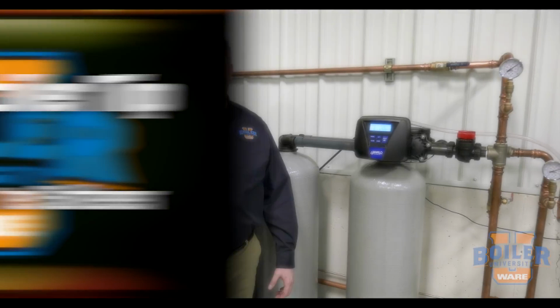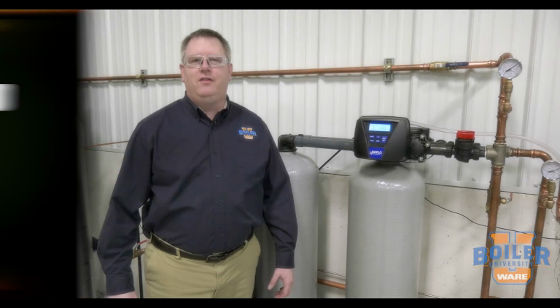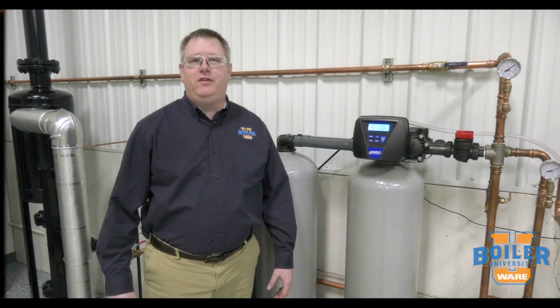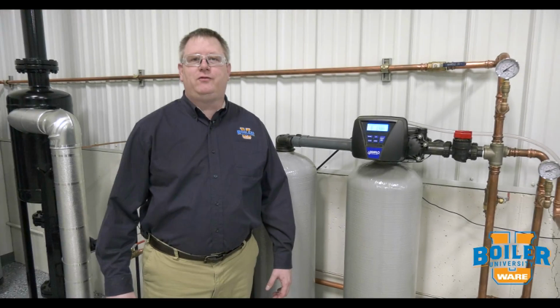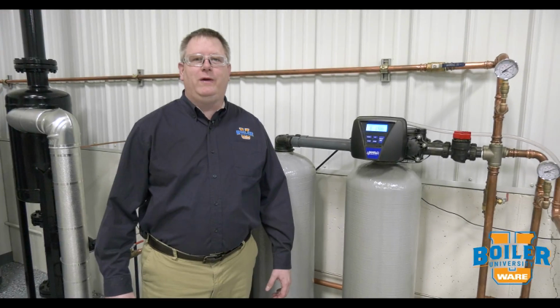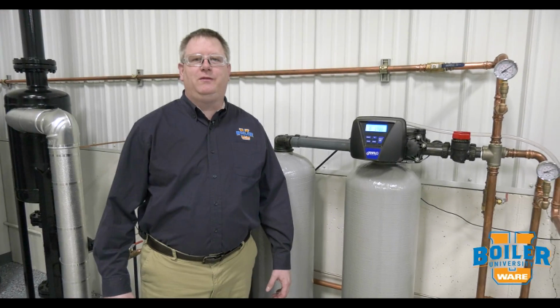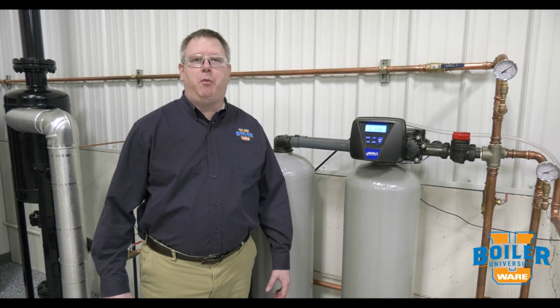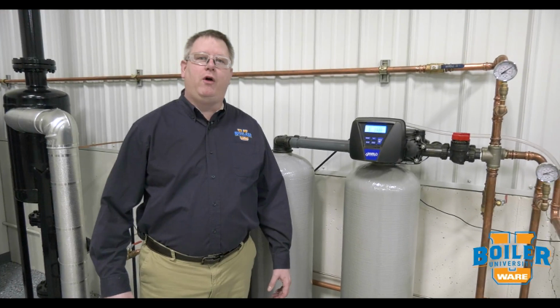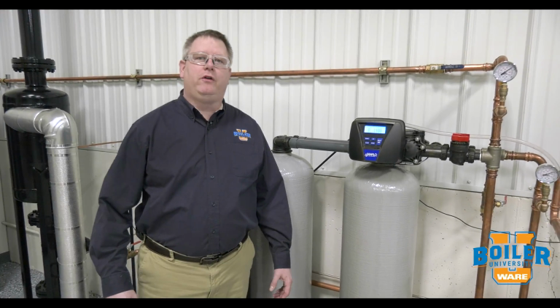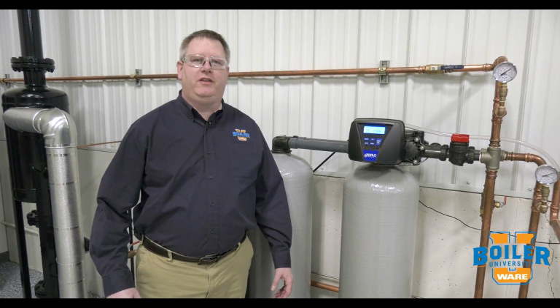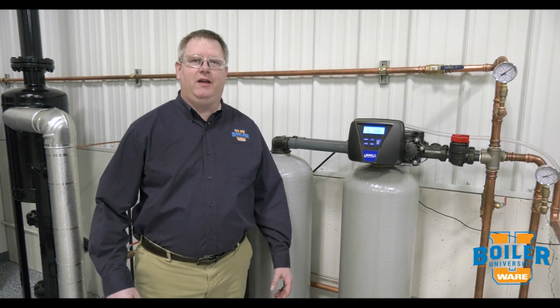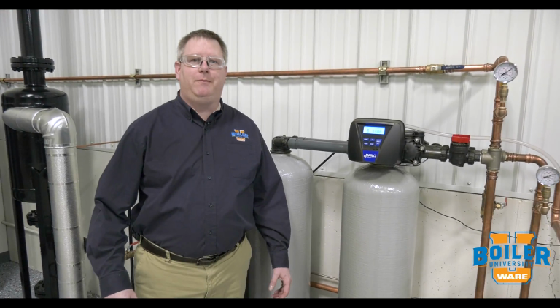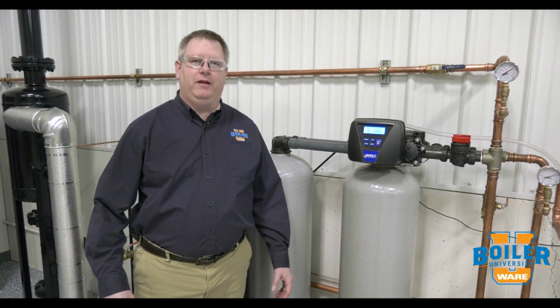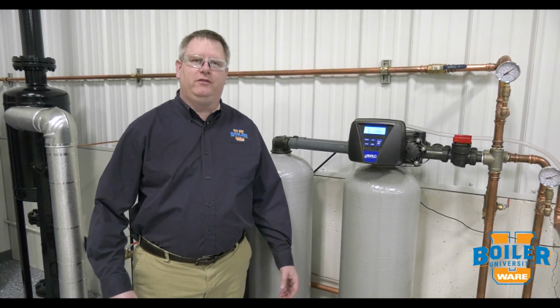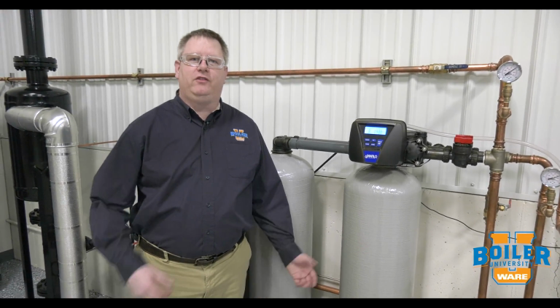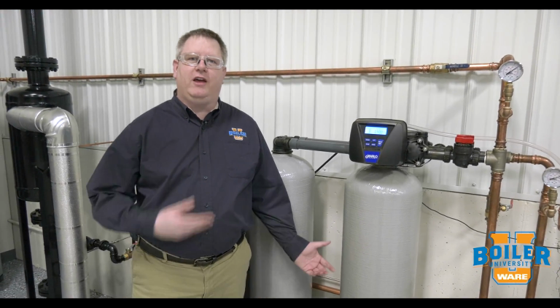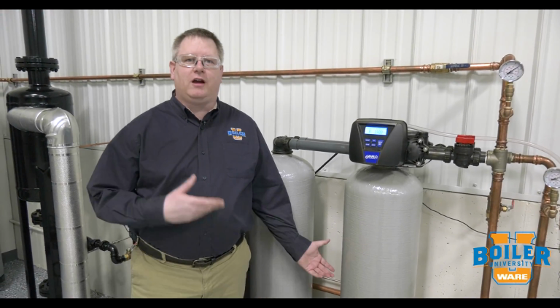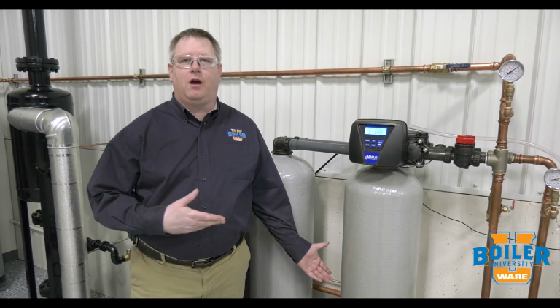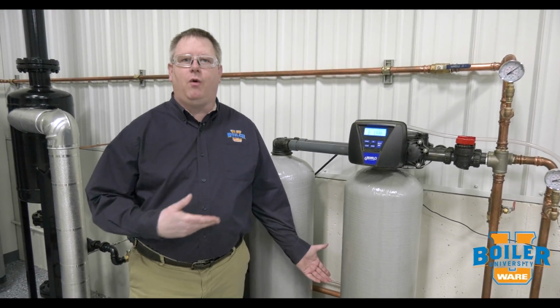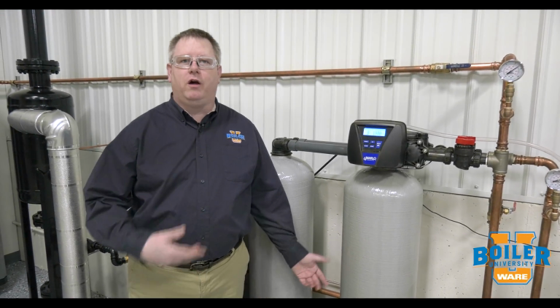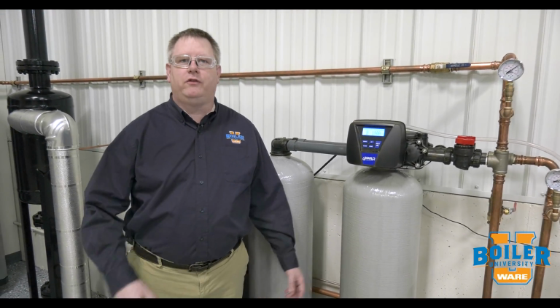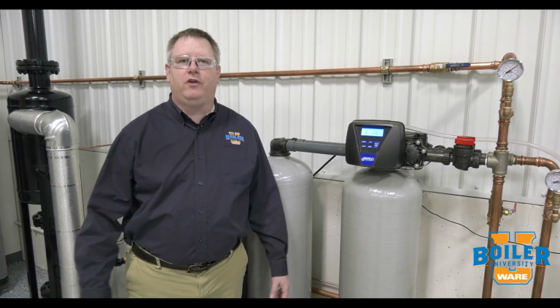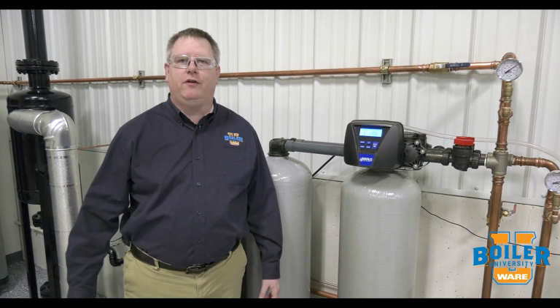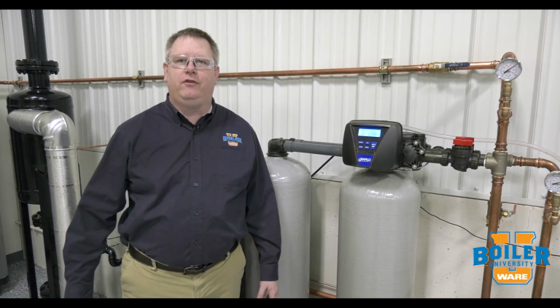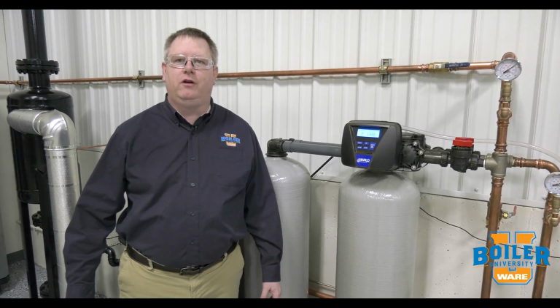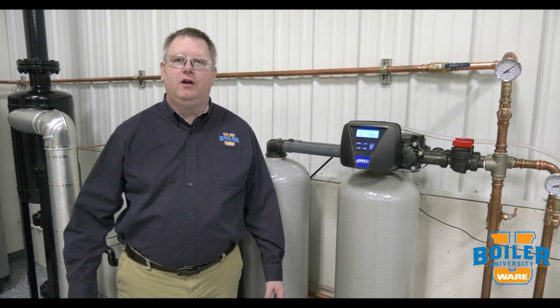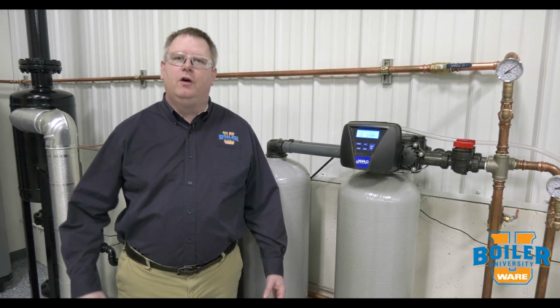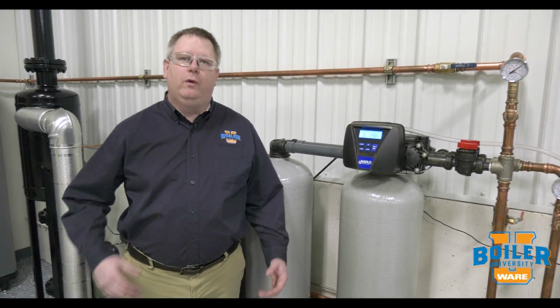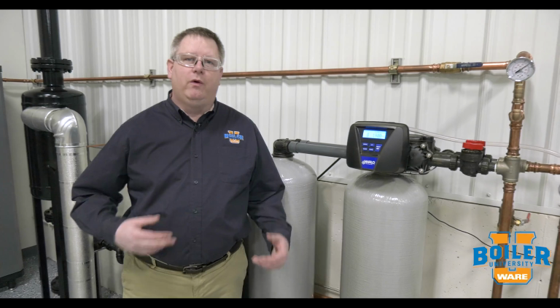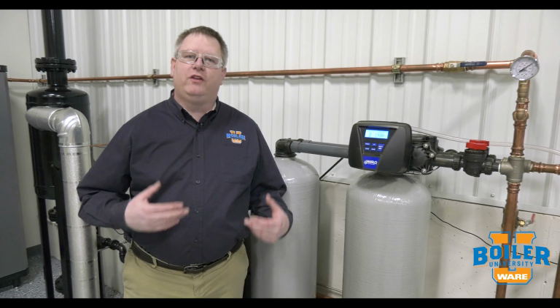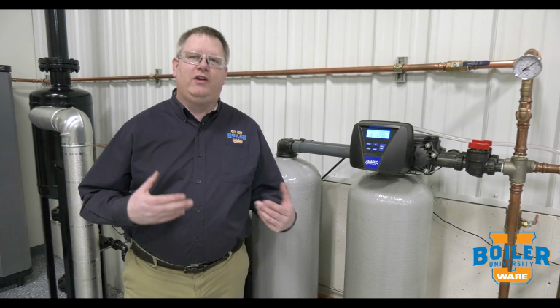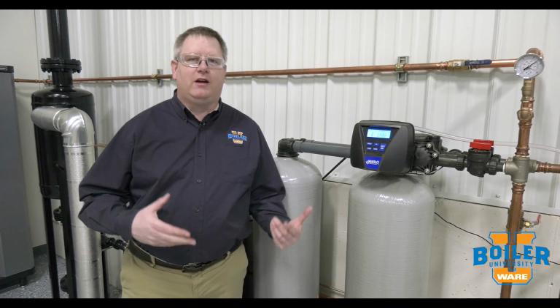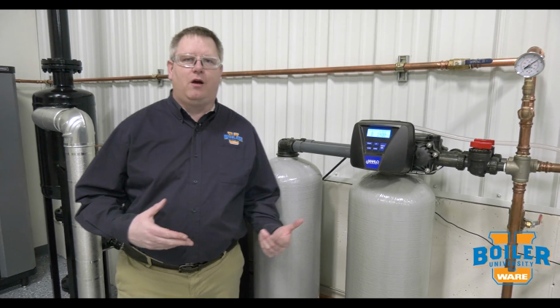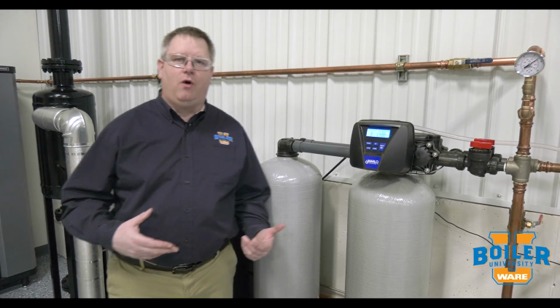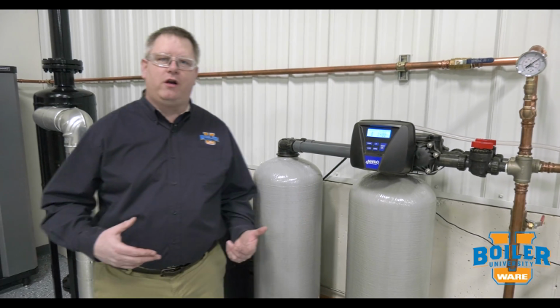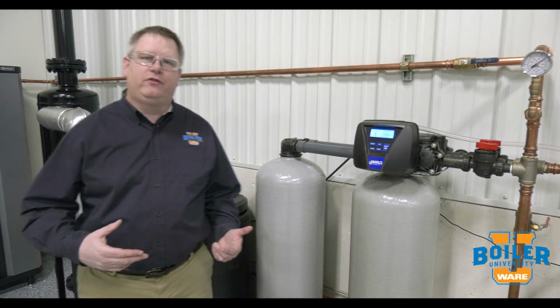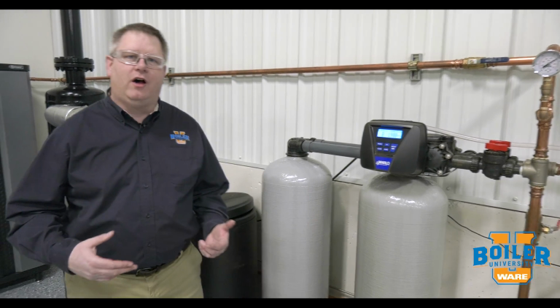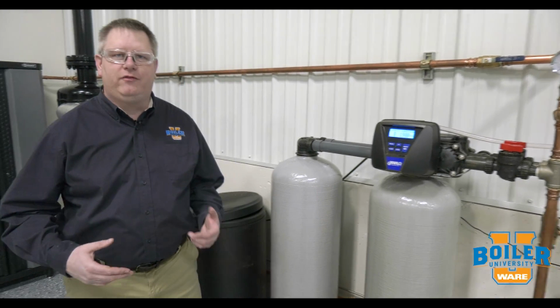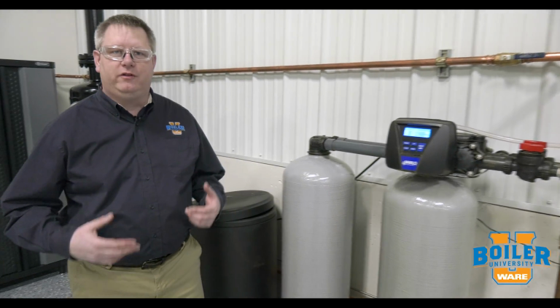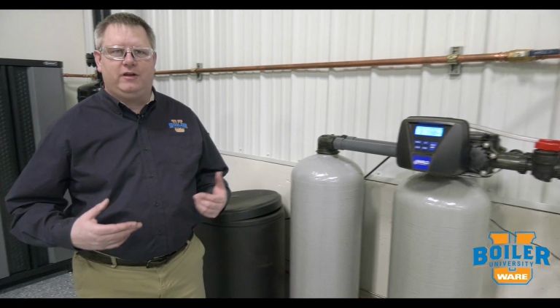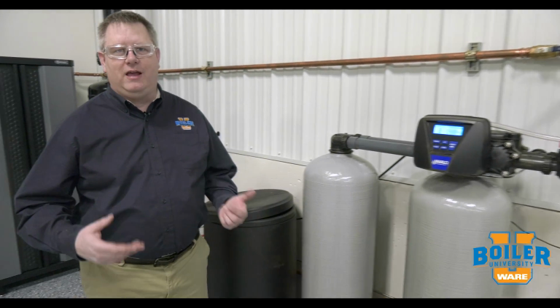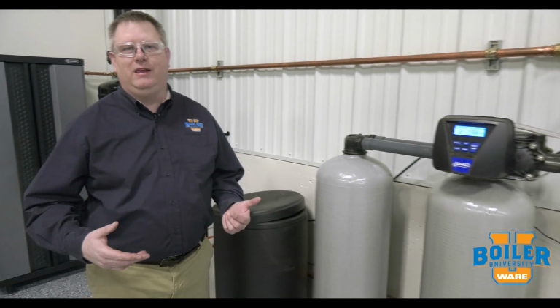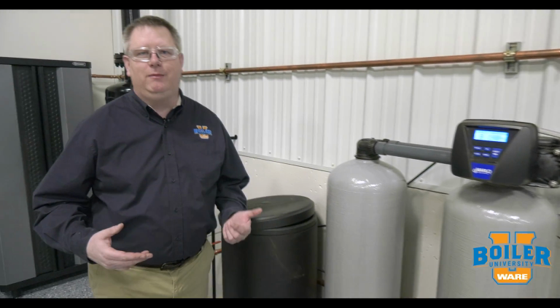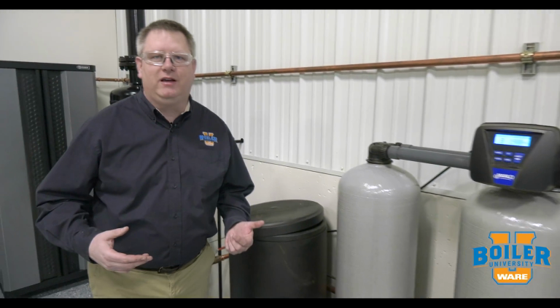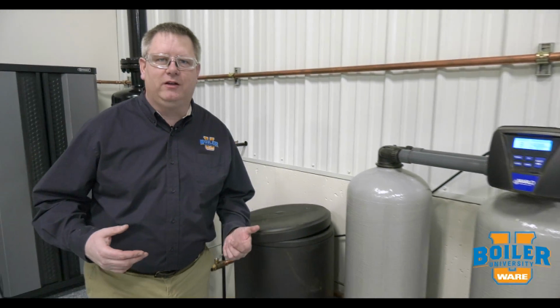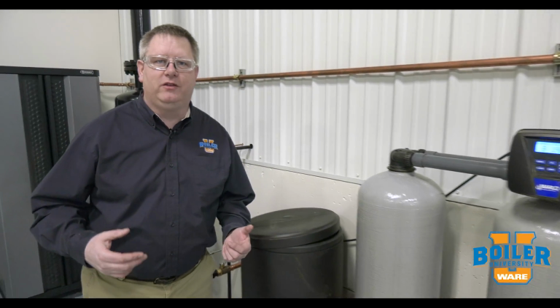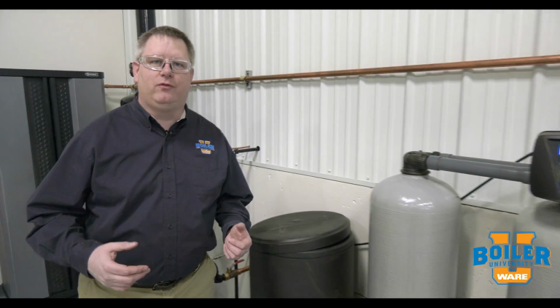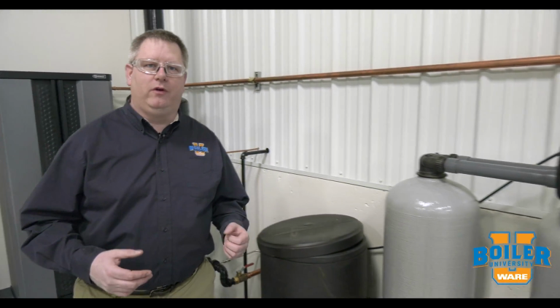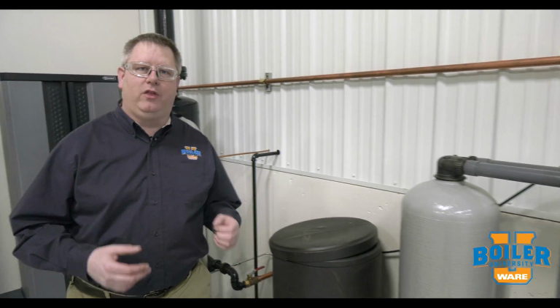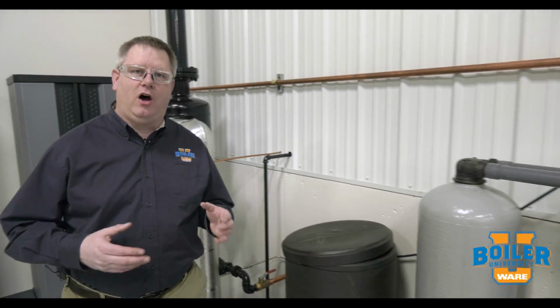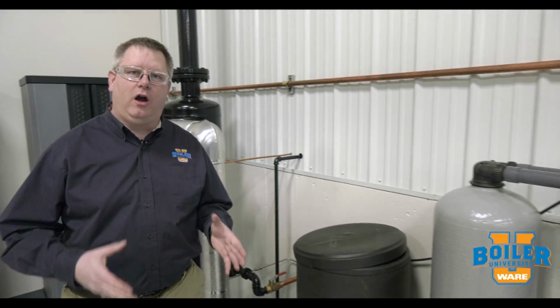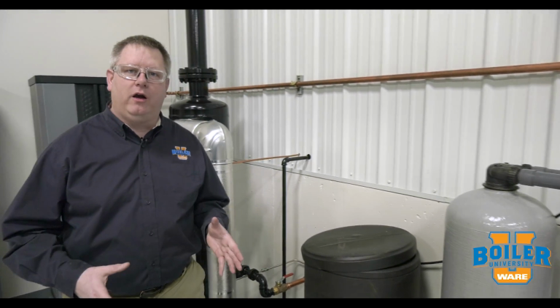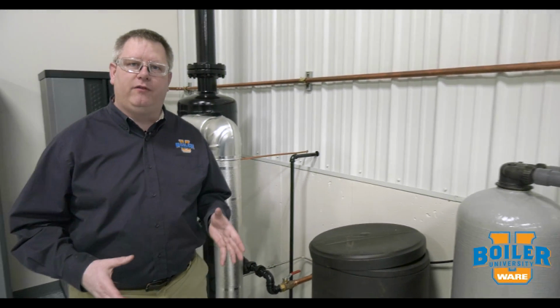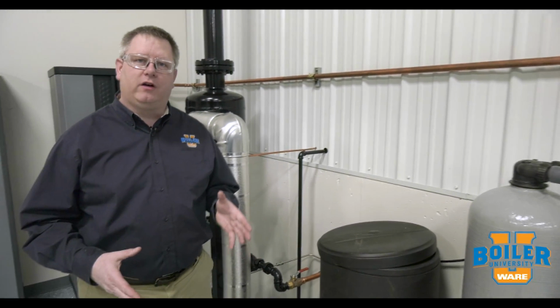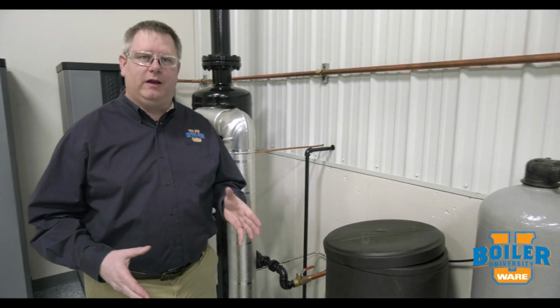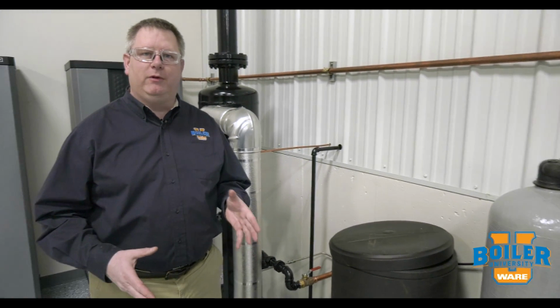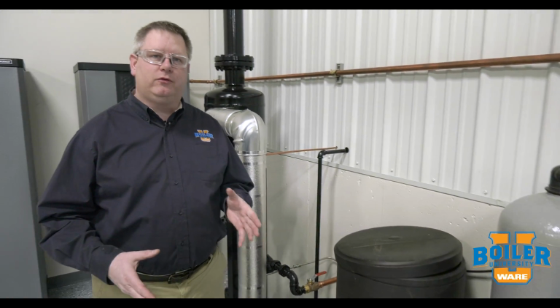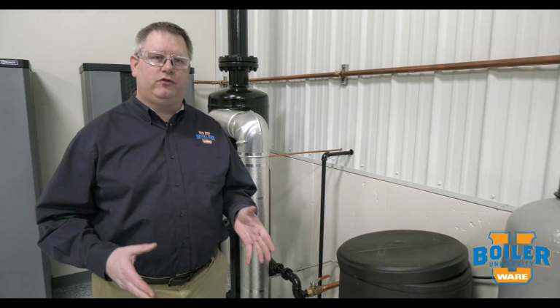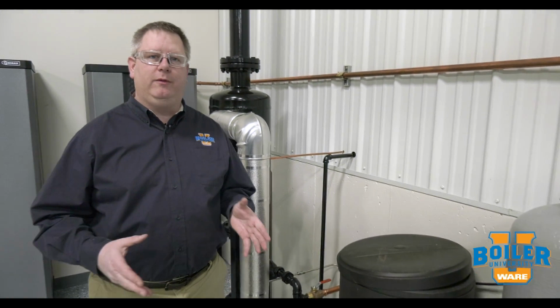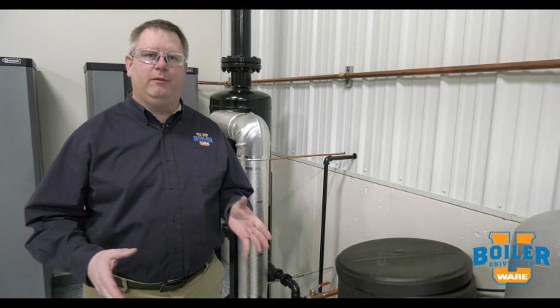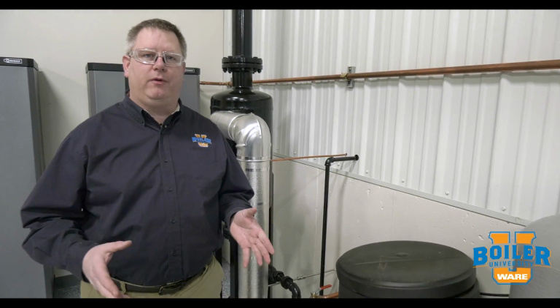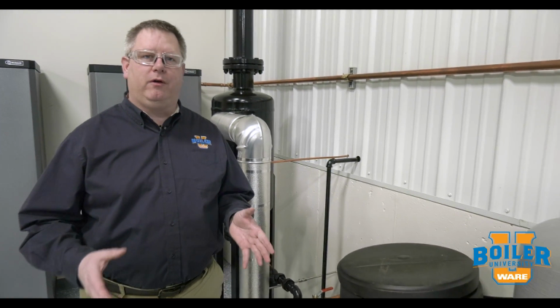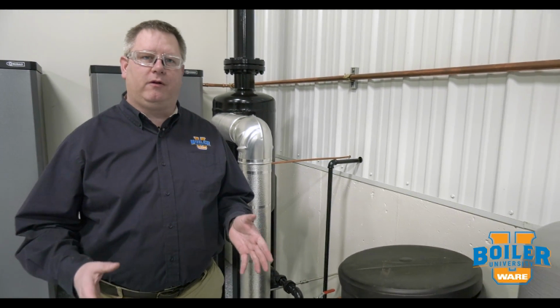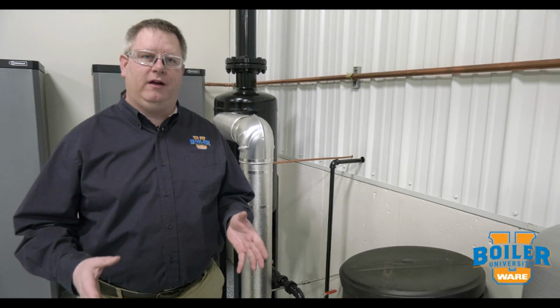This week's boiler tip is to check our water softener. We want to check our water softener daily because it's really the heart of our chemical treatment program.